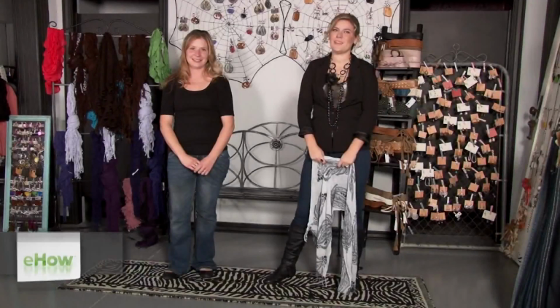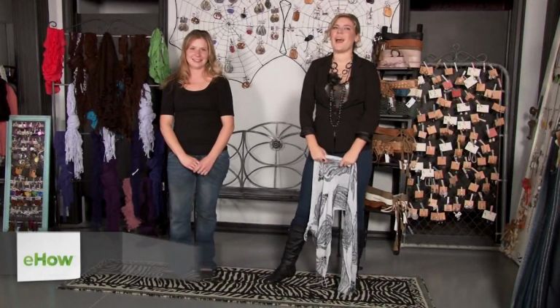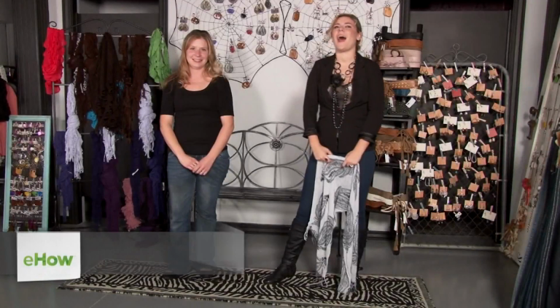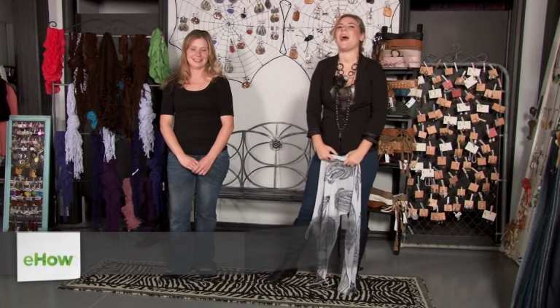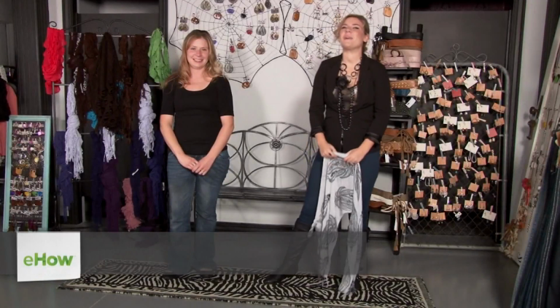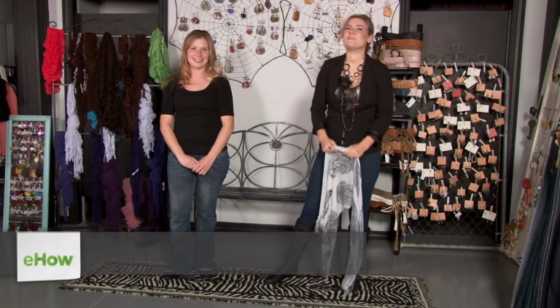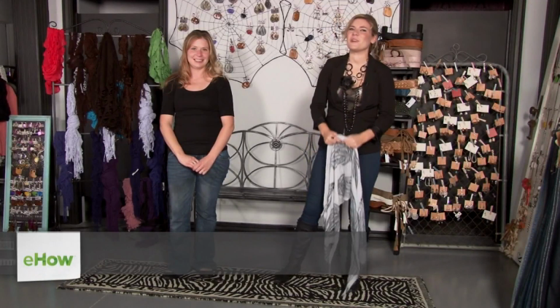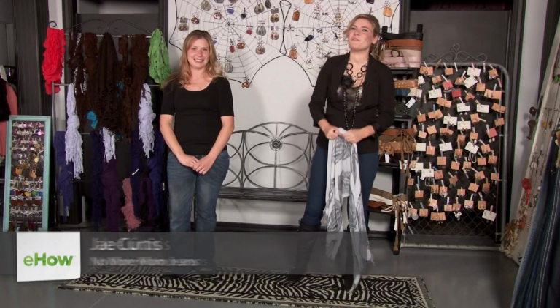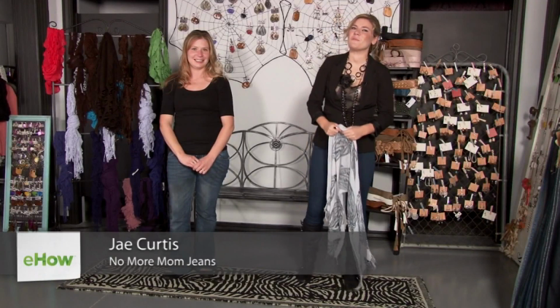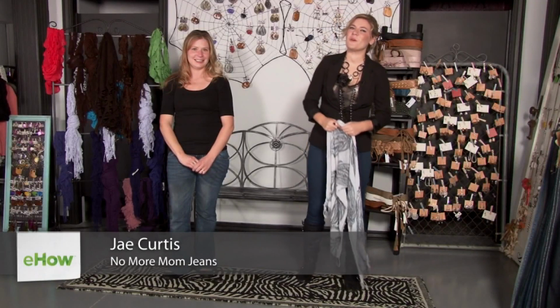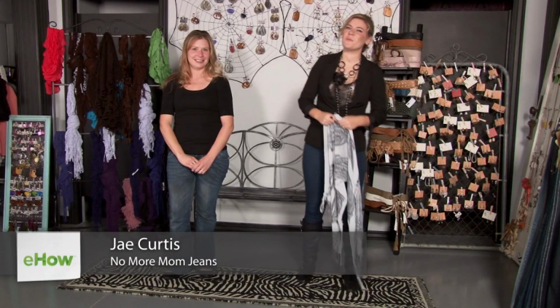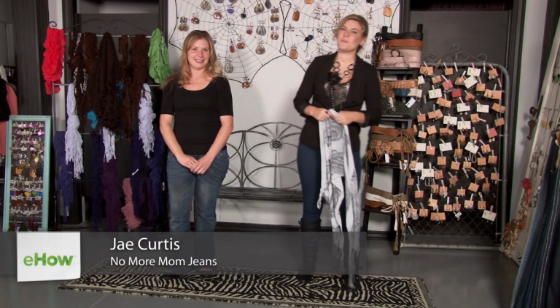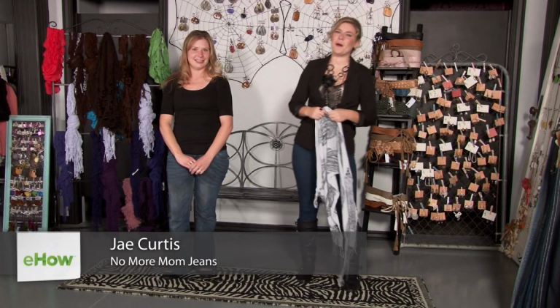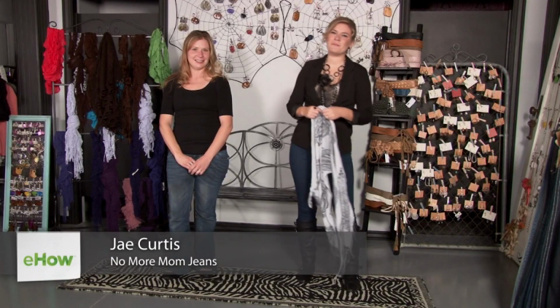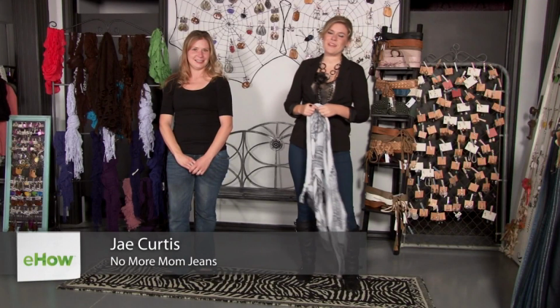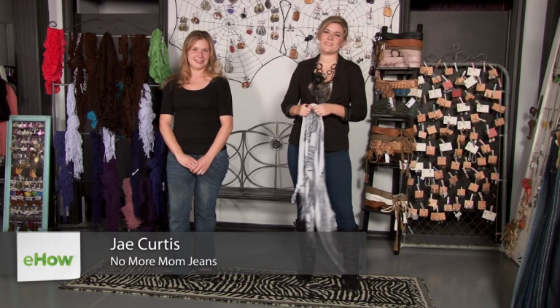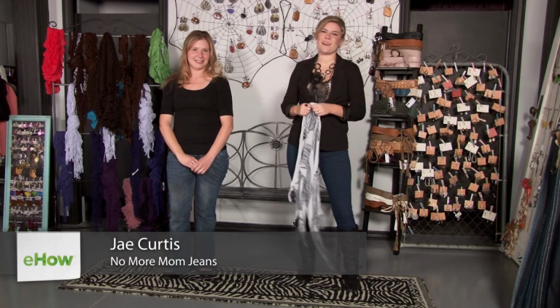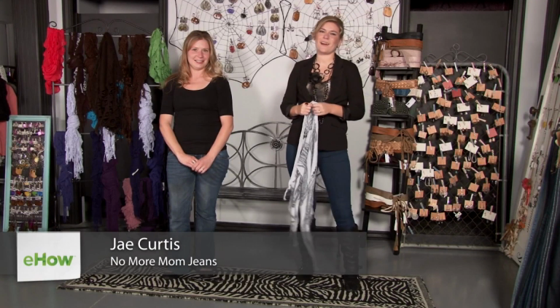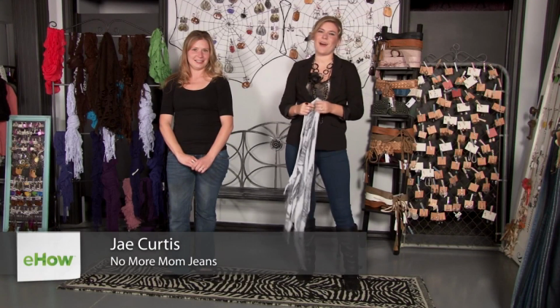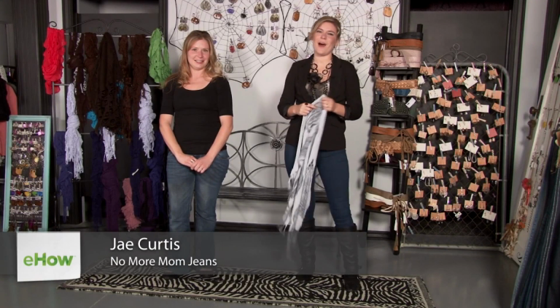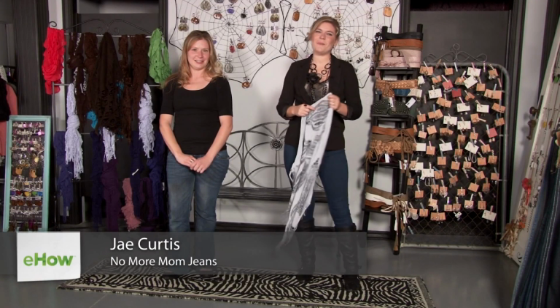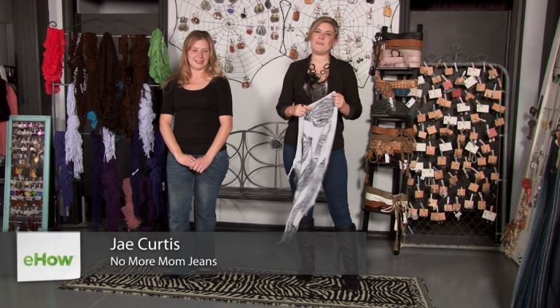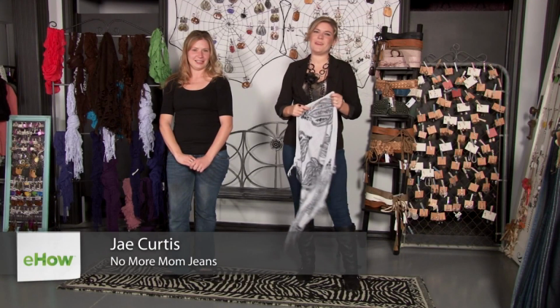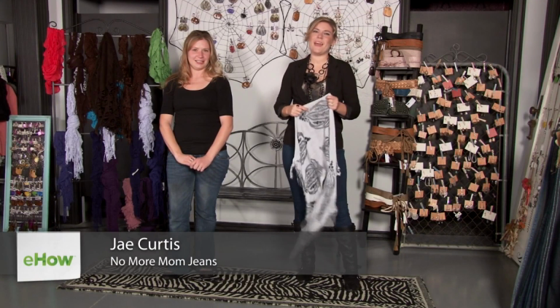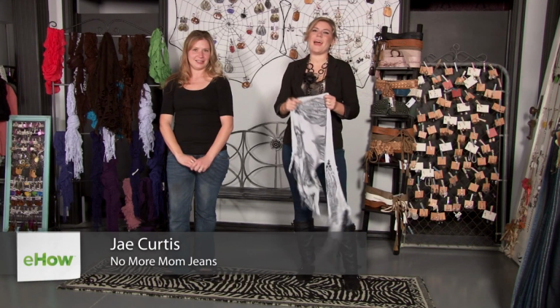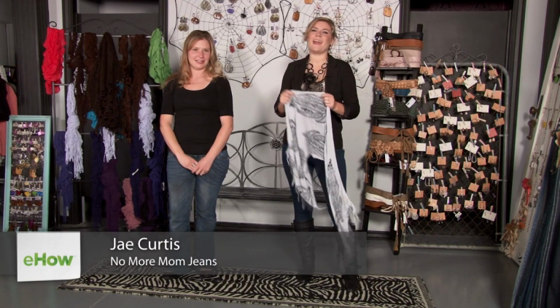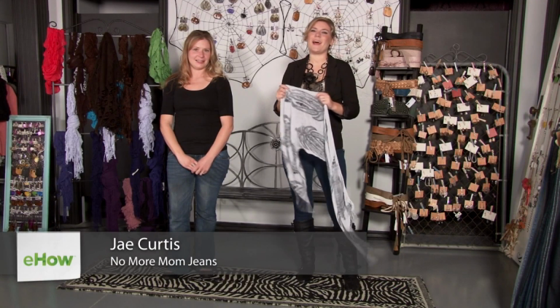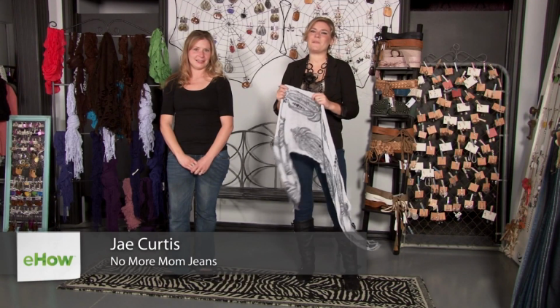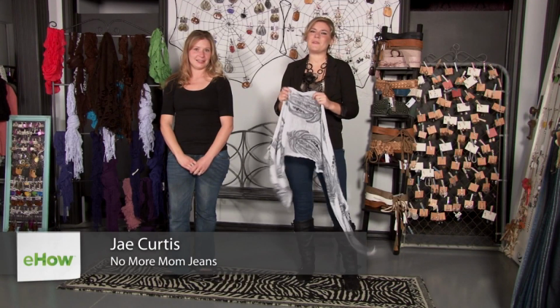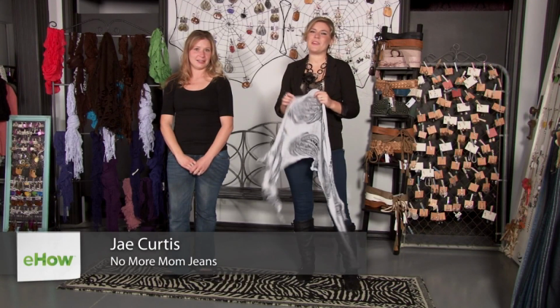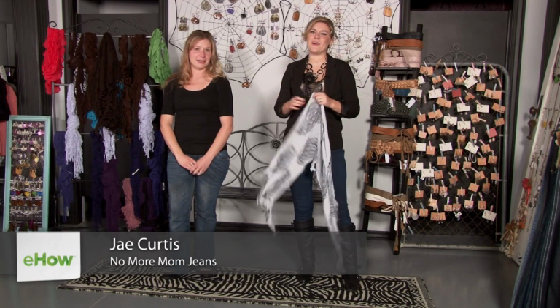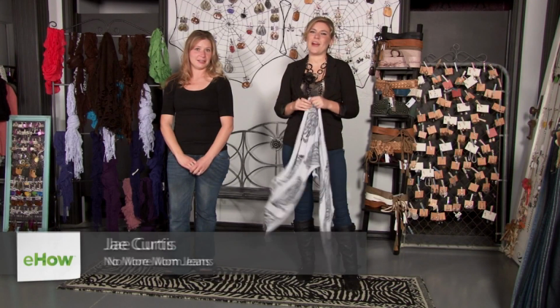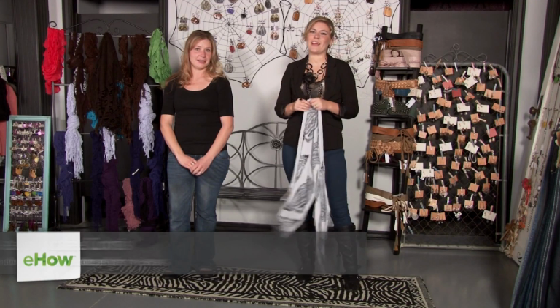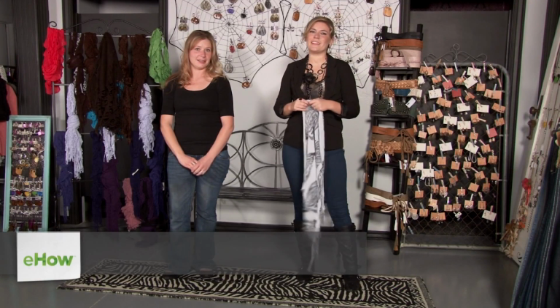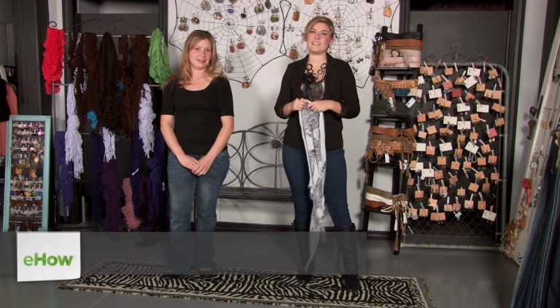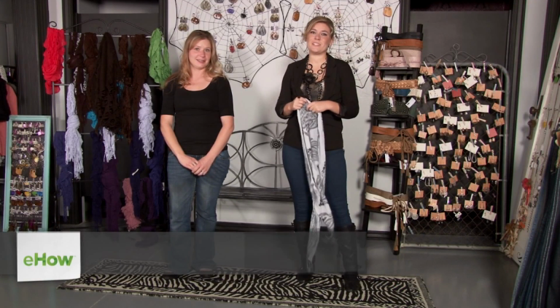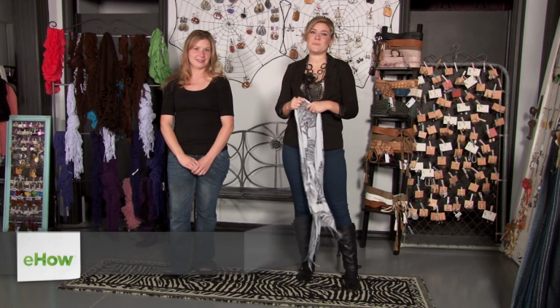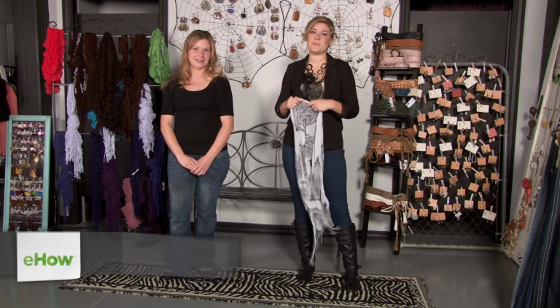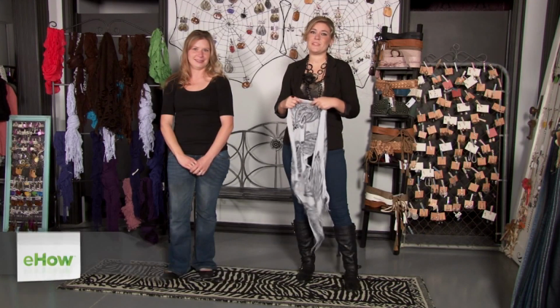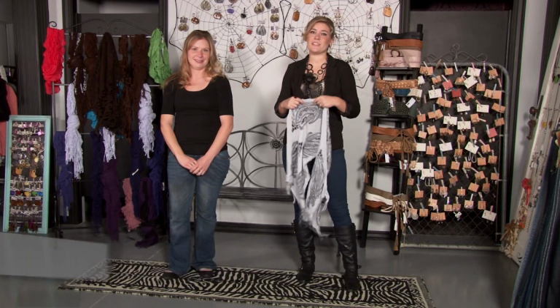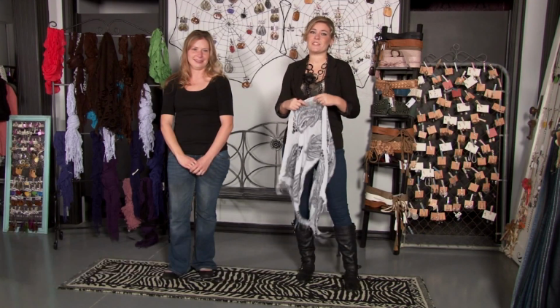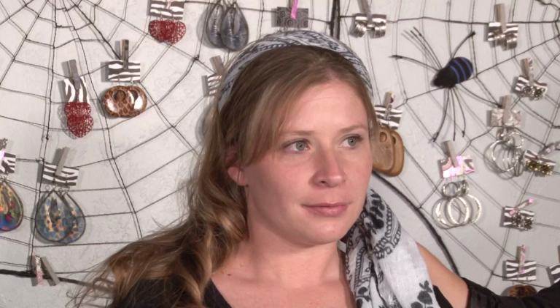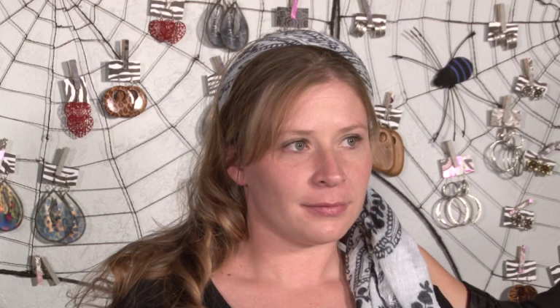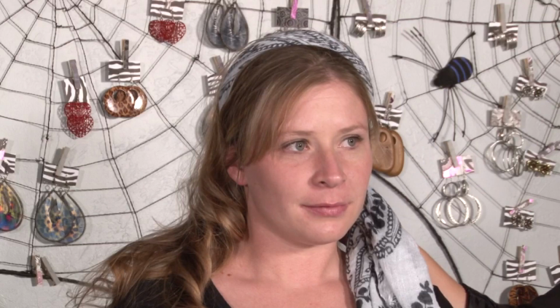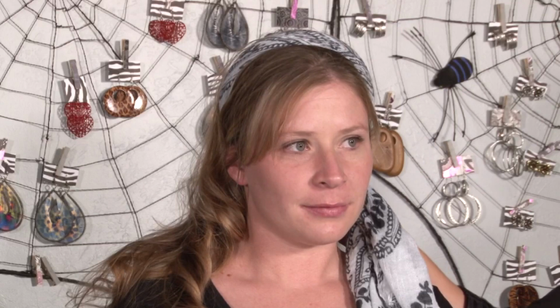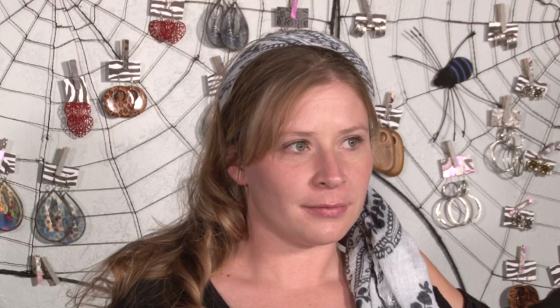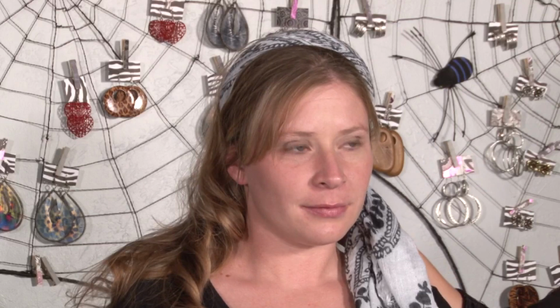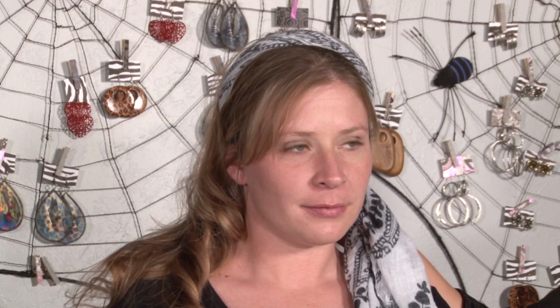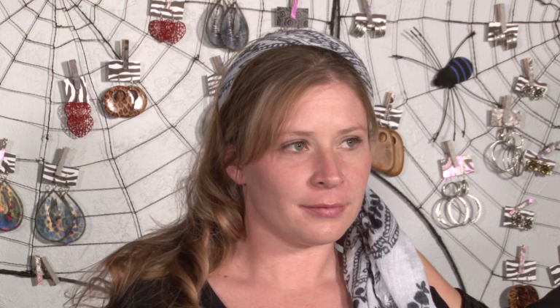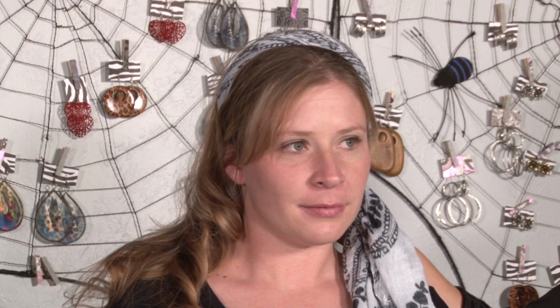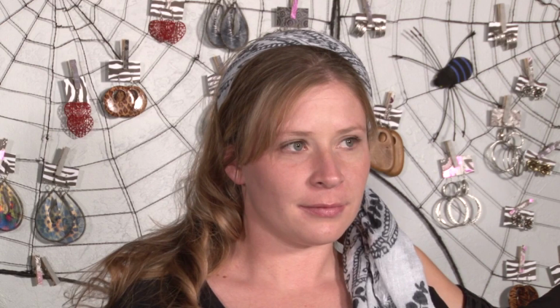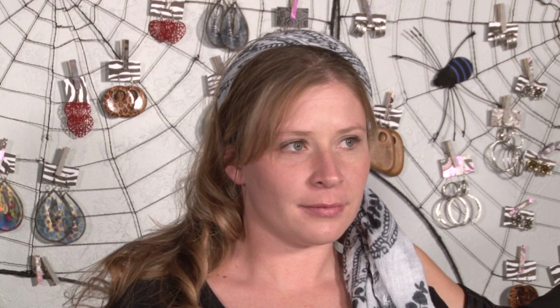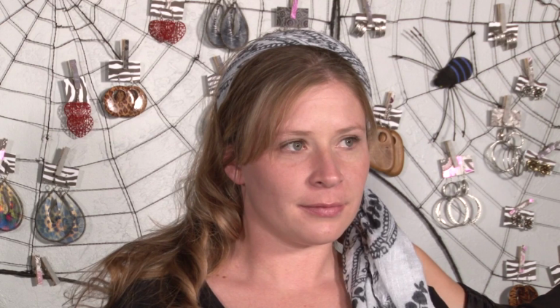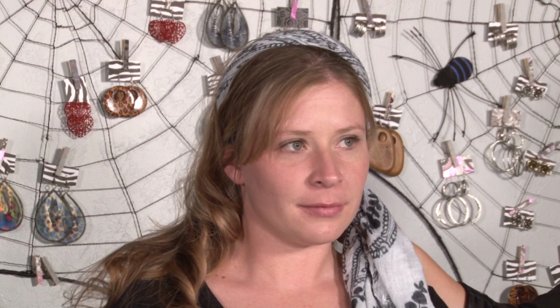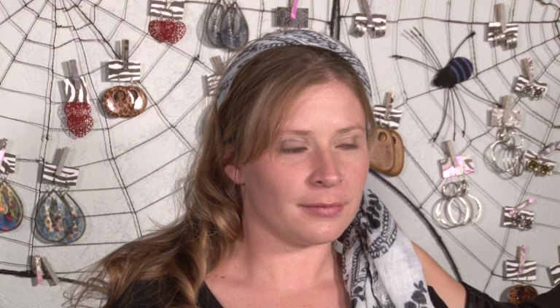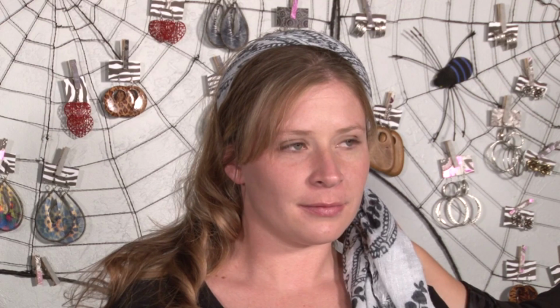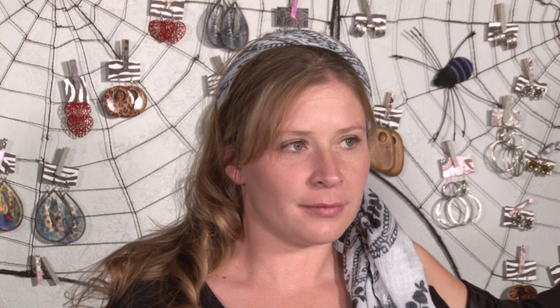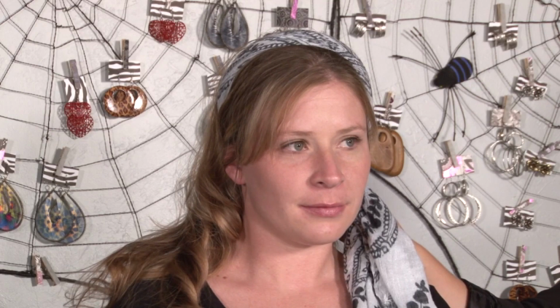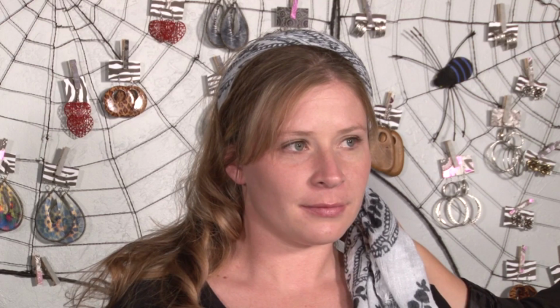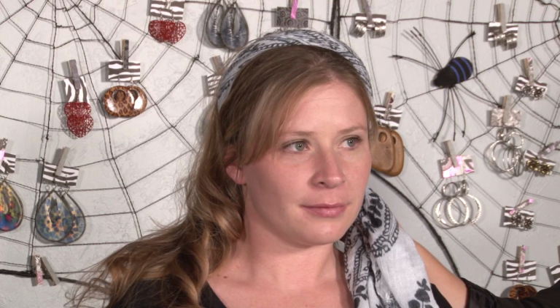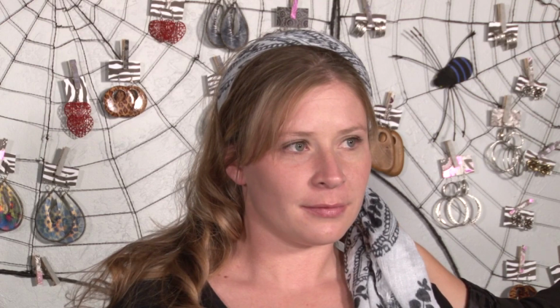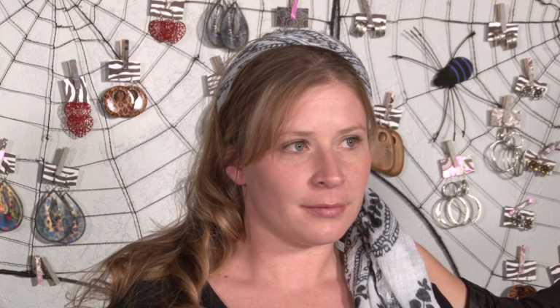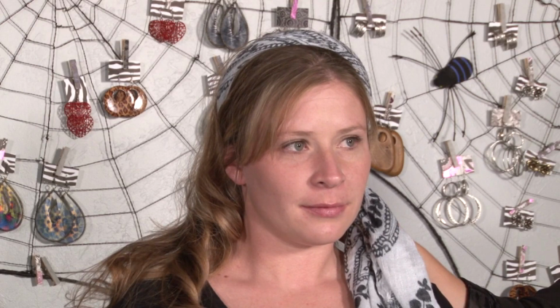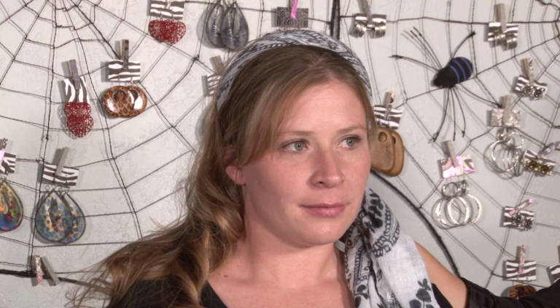Hi, I'm Jay from NoMoreMomJeans.com and I'm here at Contagious Boutique to show you how to wear a rolled headband from a scarf.